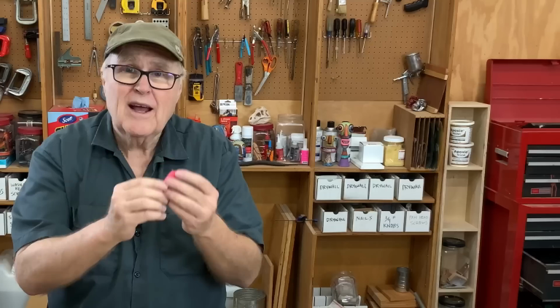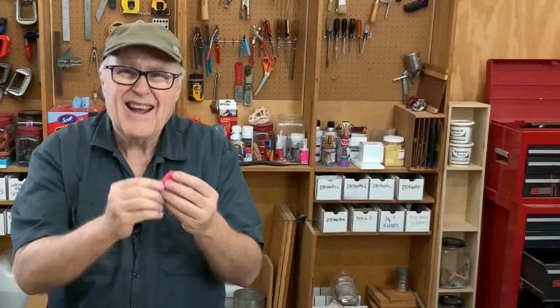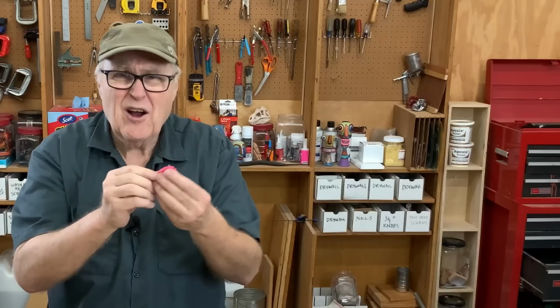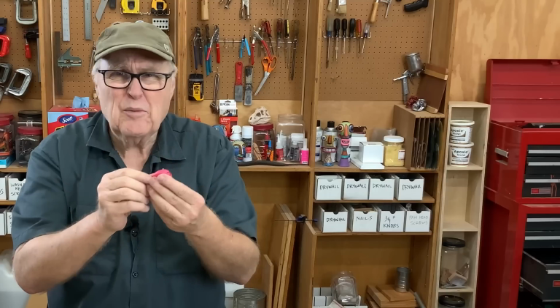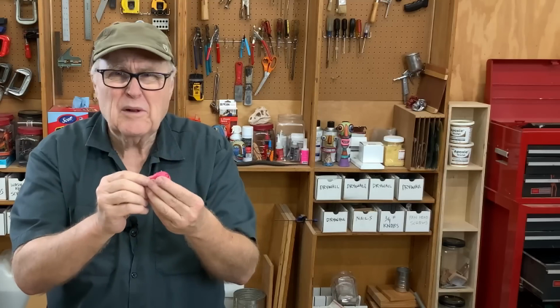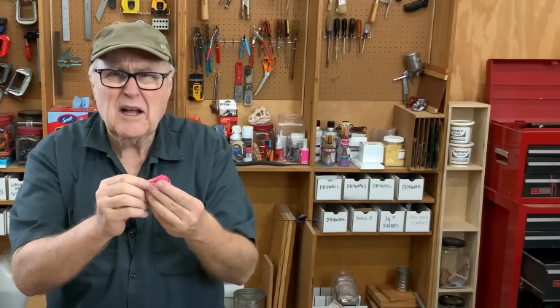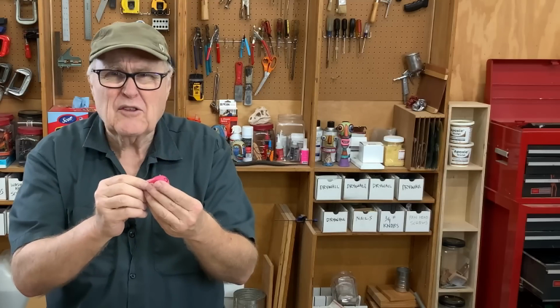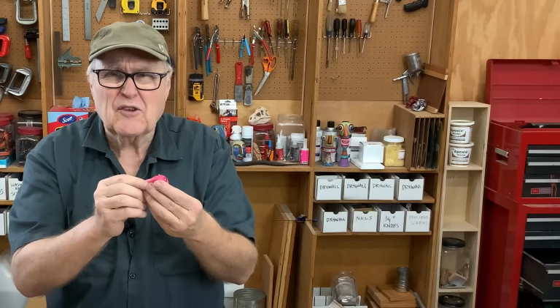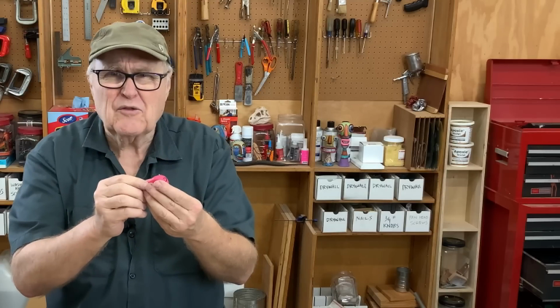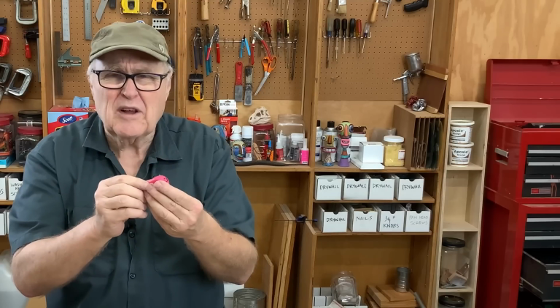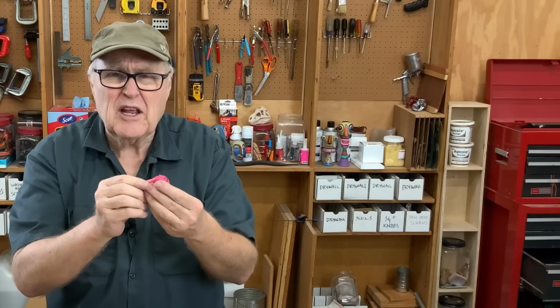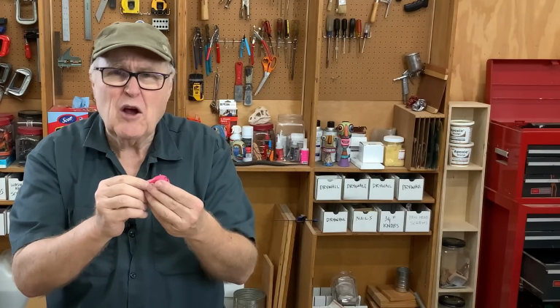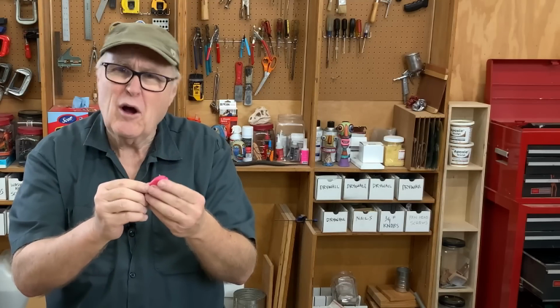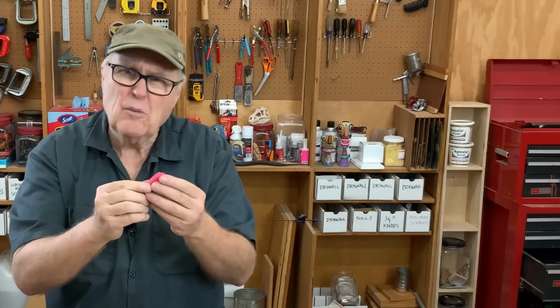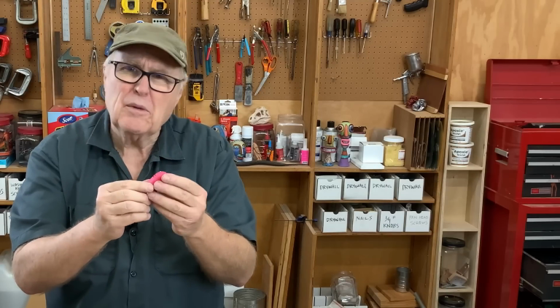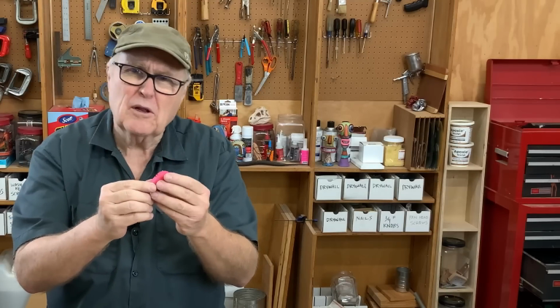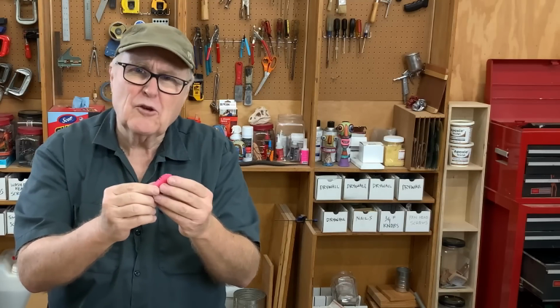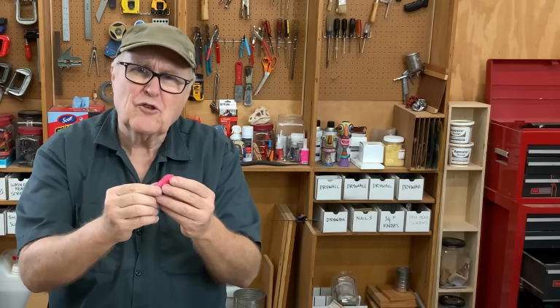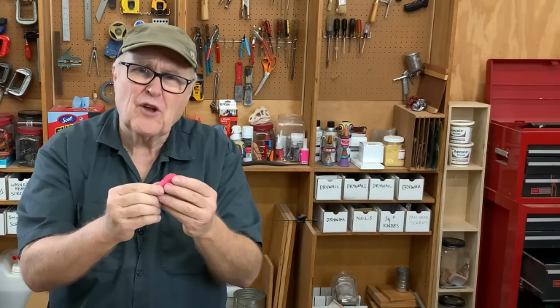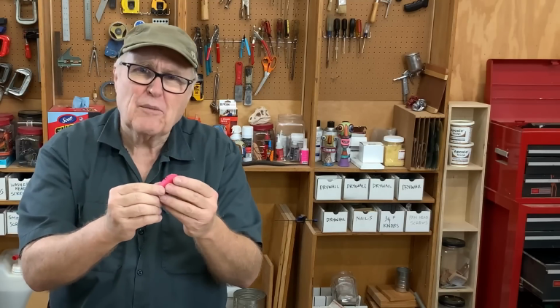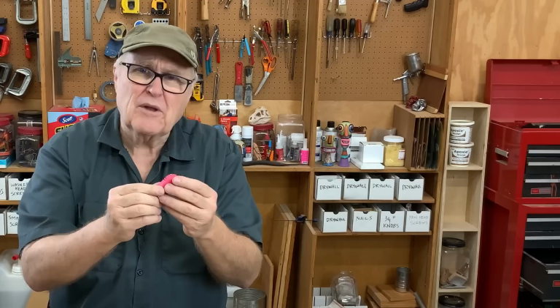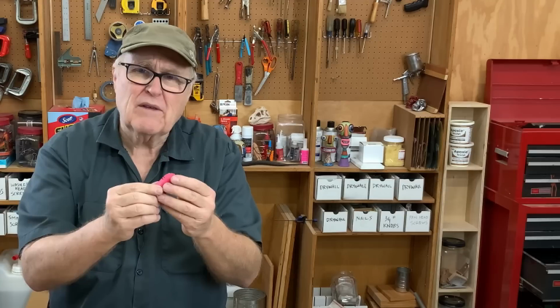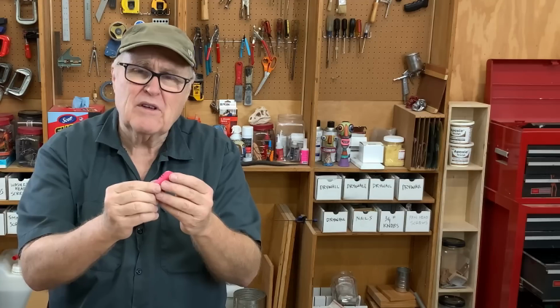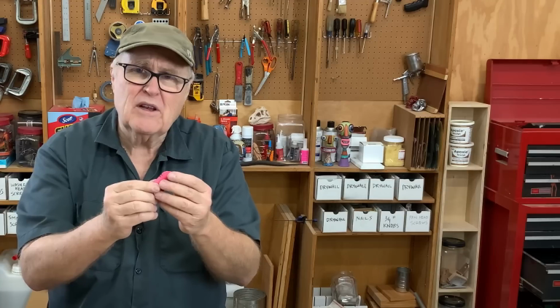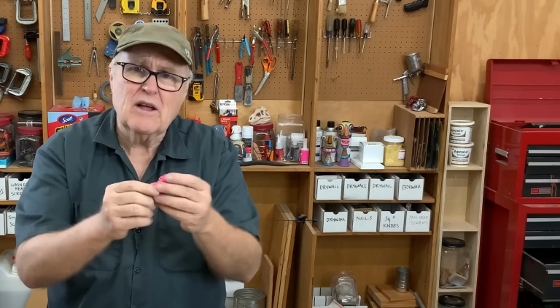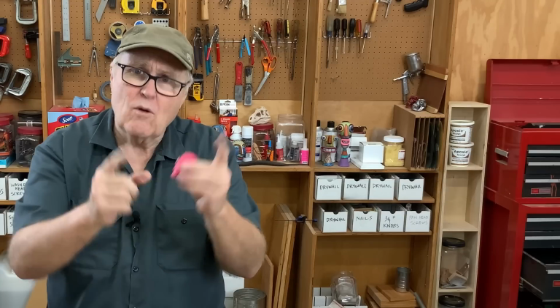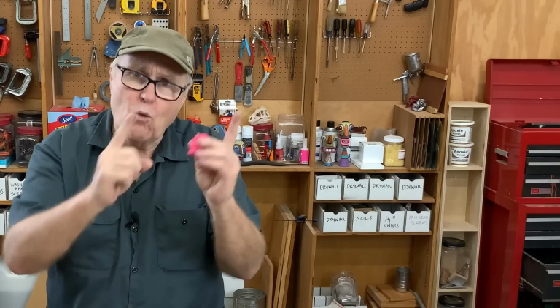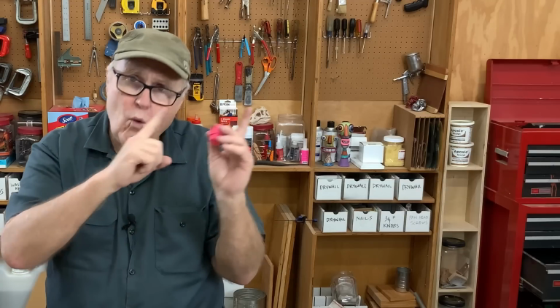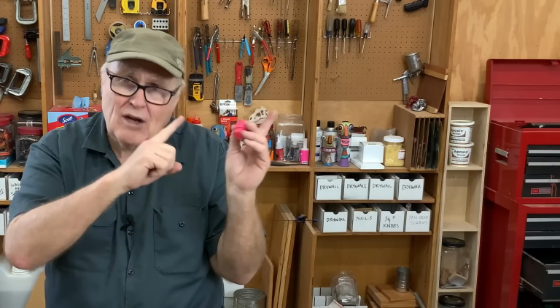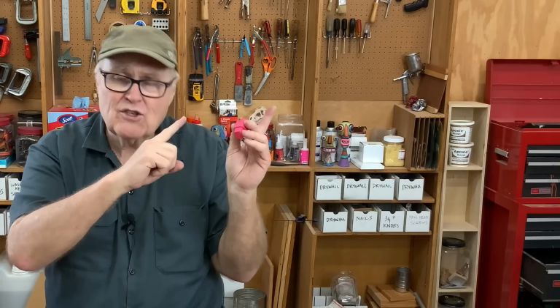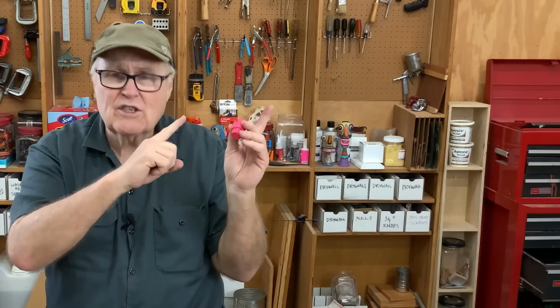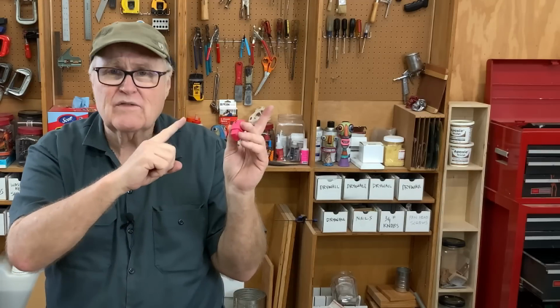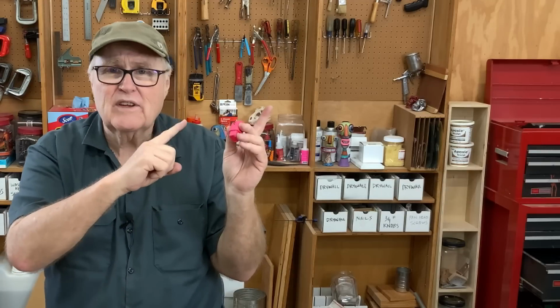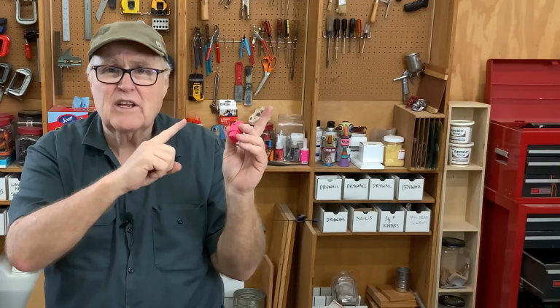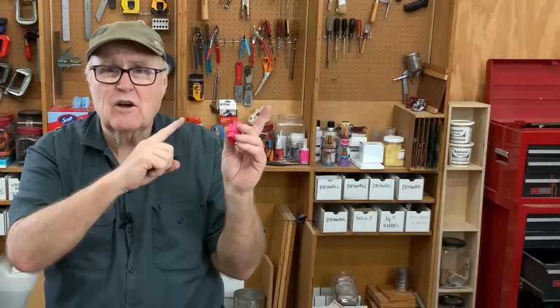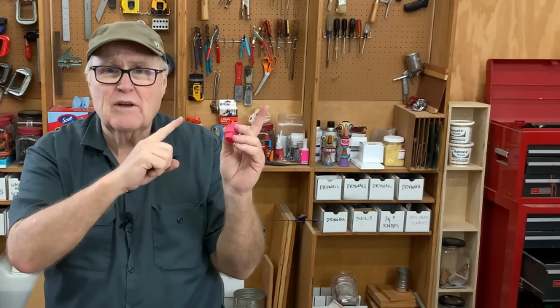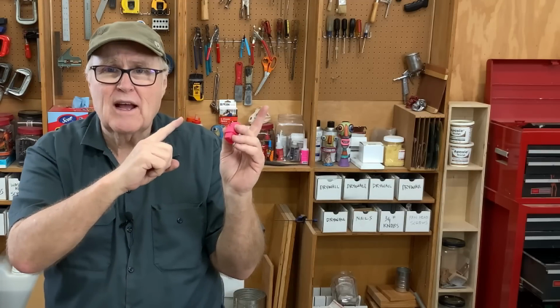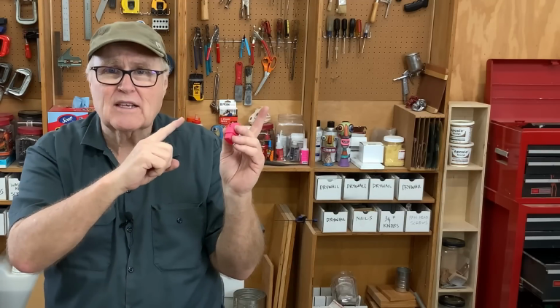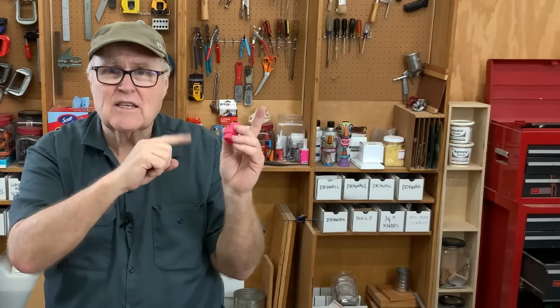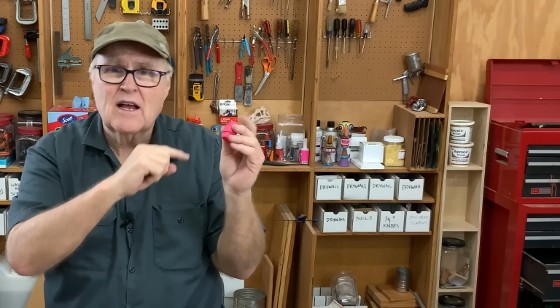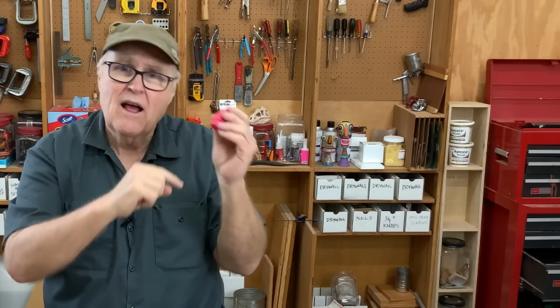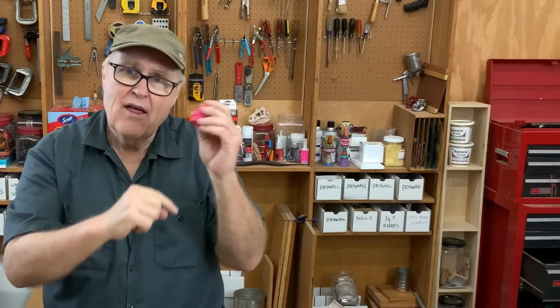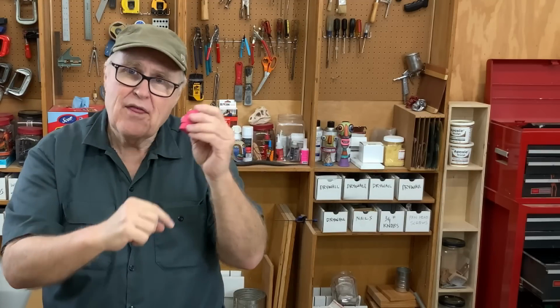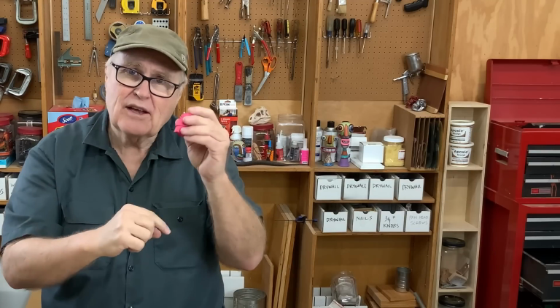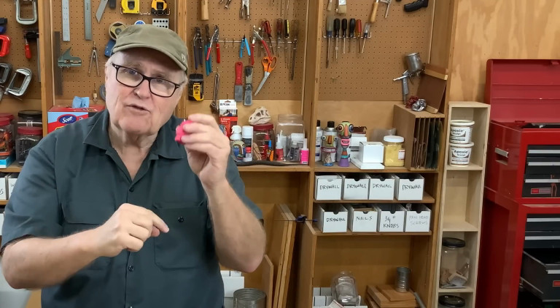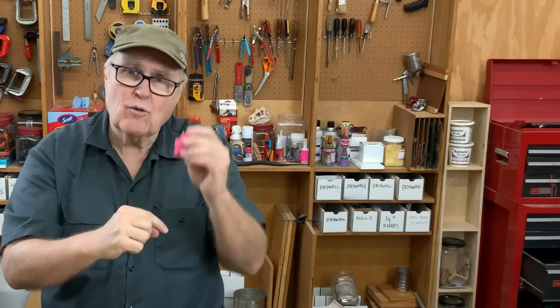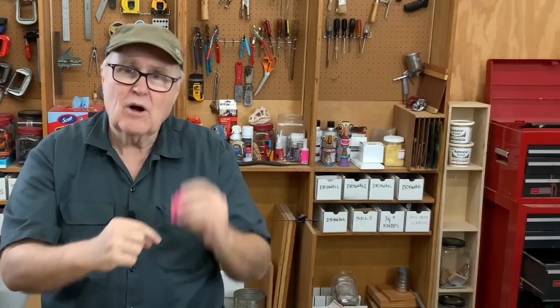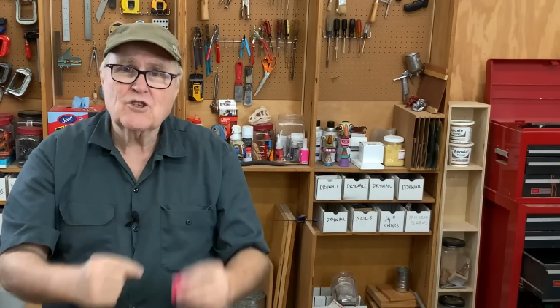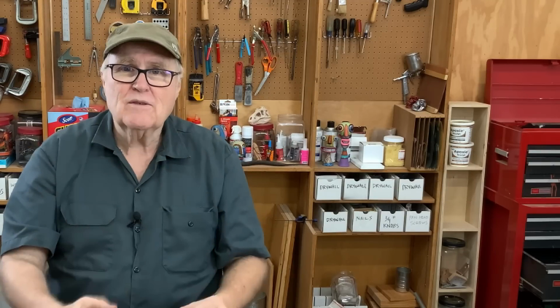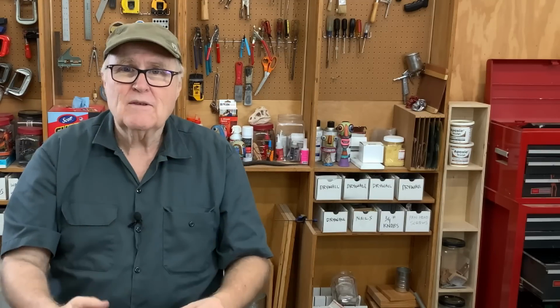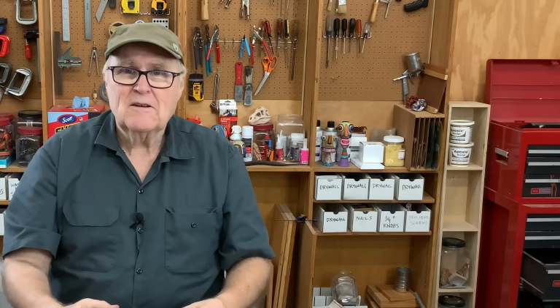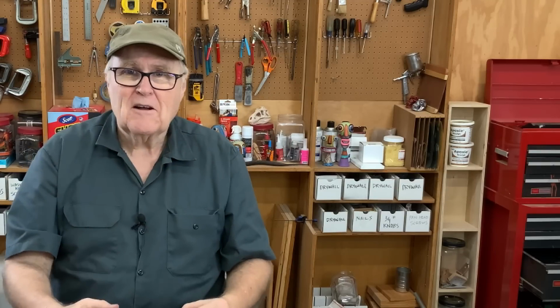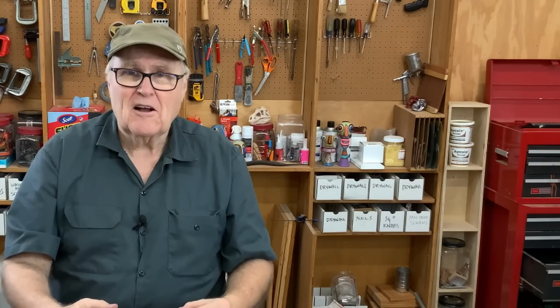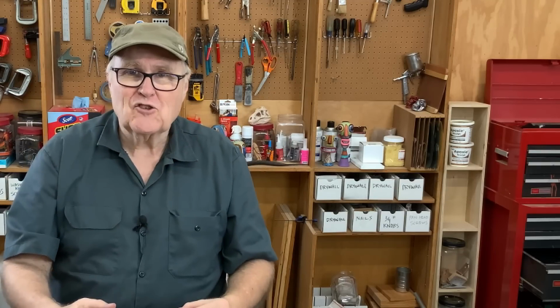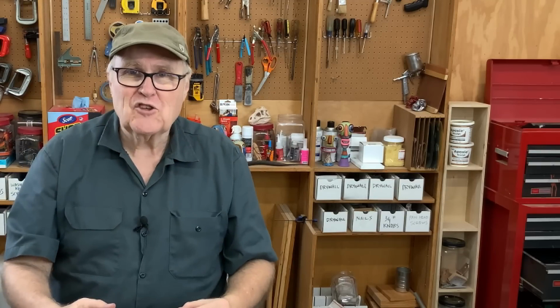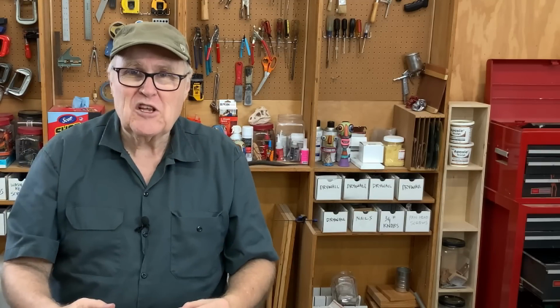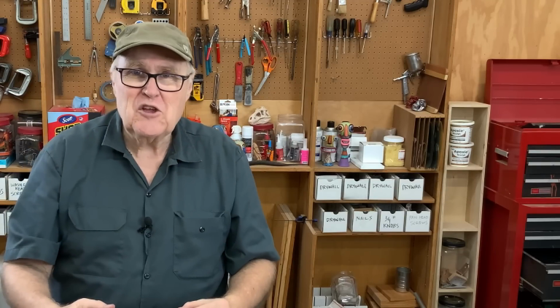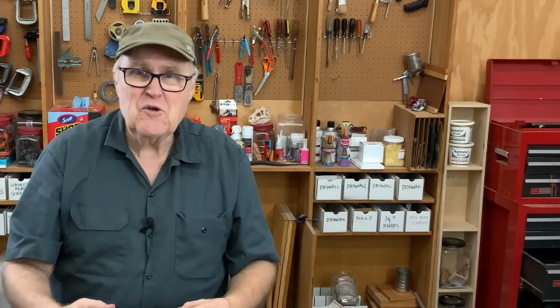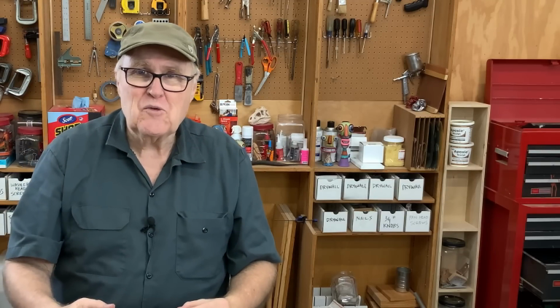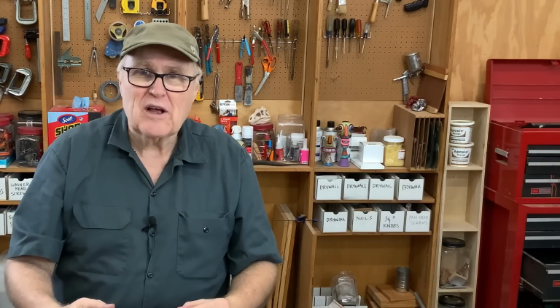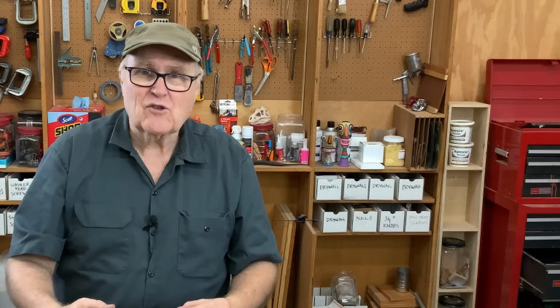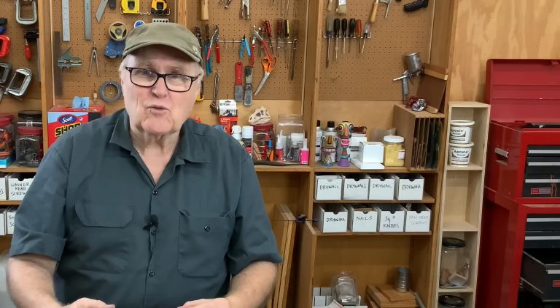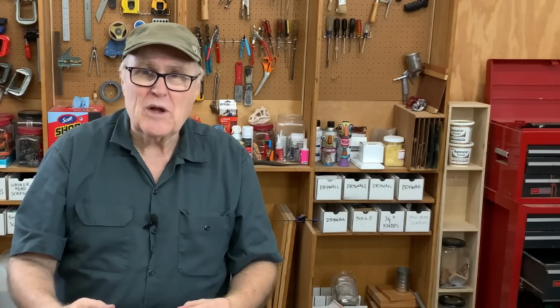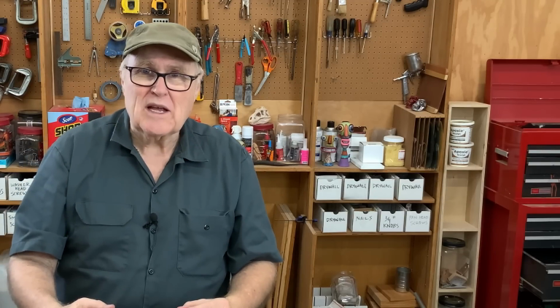Hey, I hope you liked this video and learned something. If you did, watch the next video. Thanks for watching — I'll see you next week.